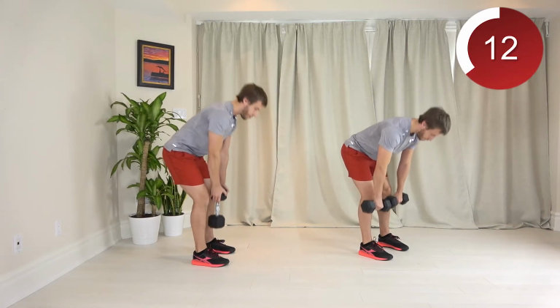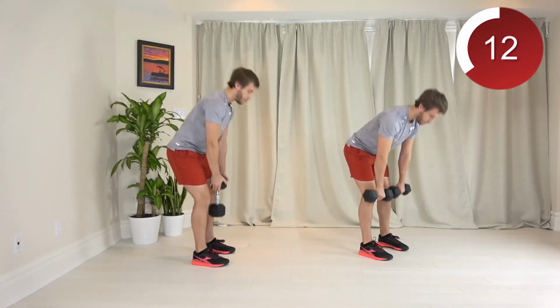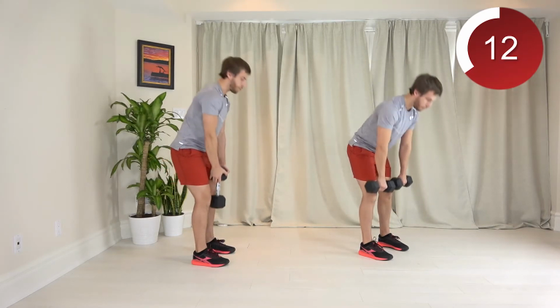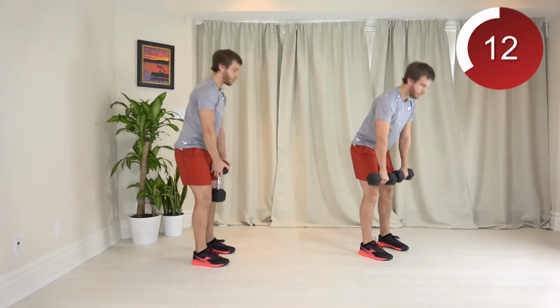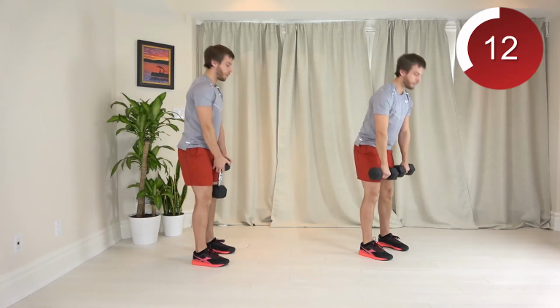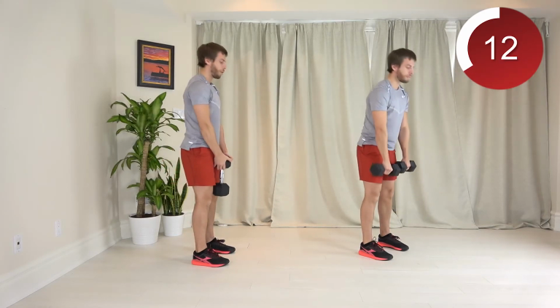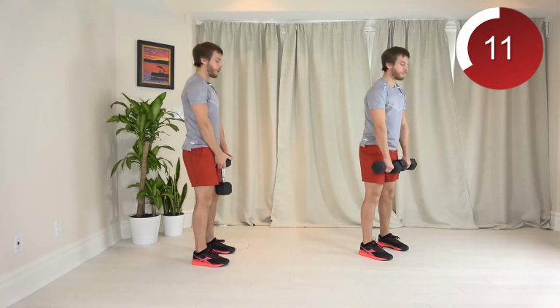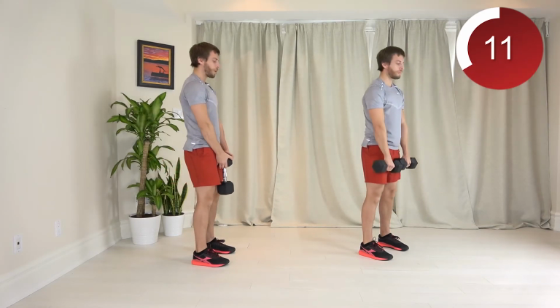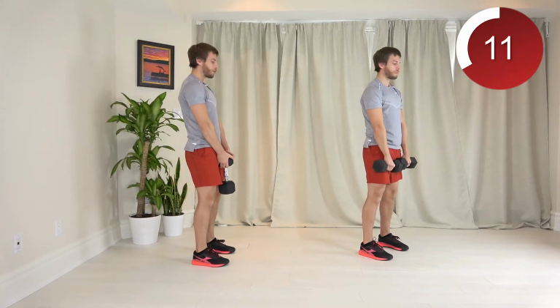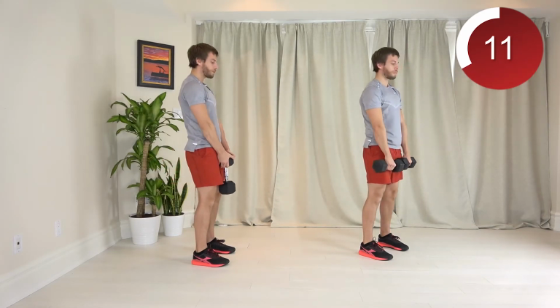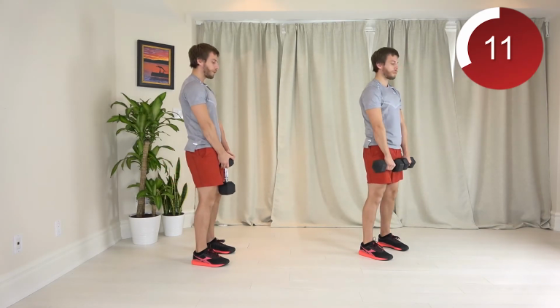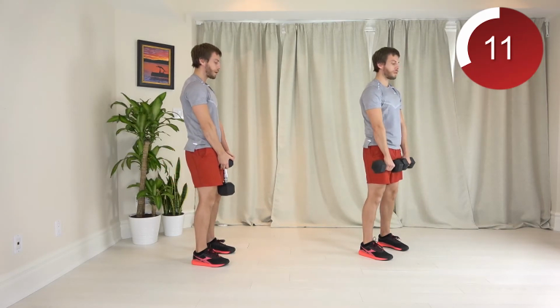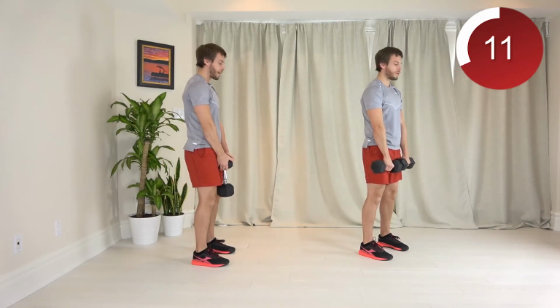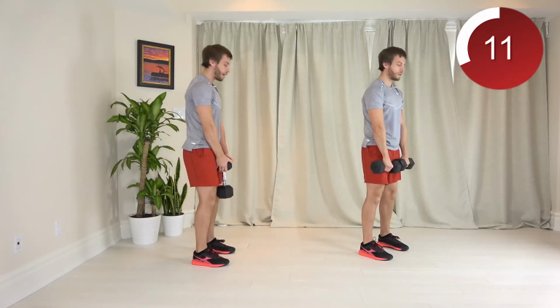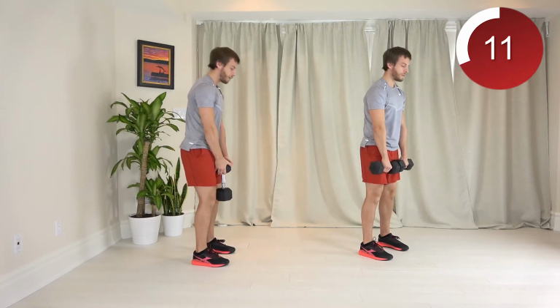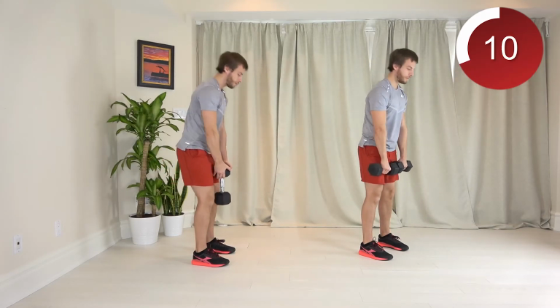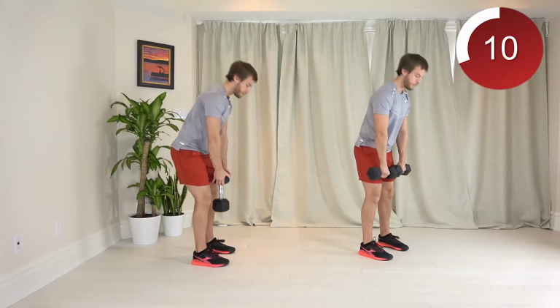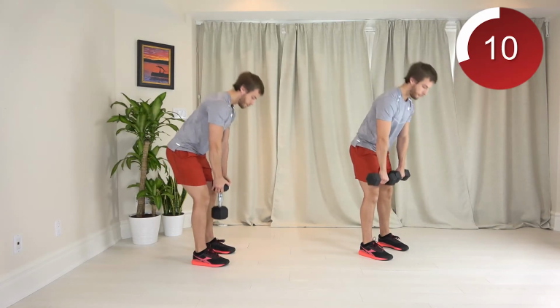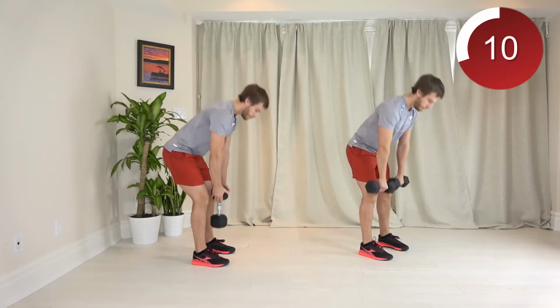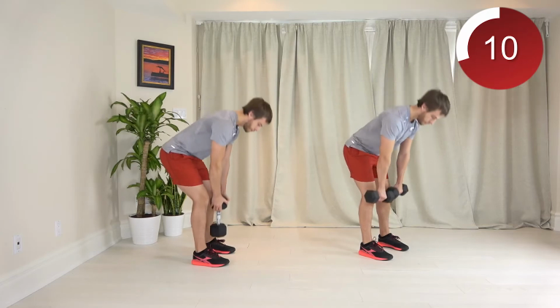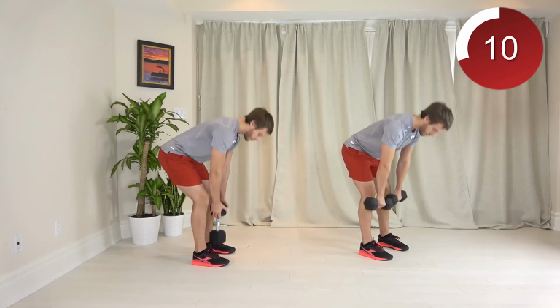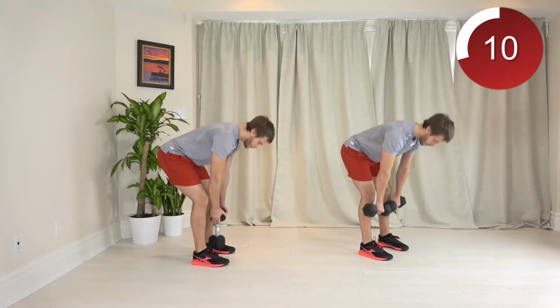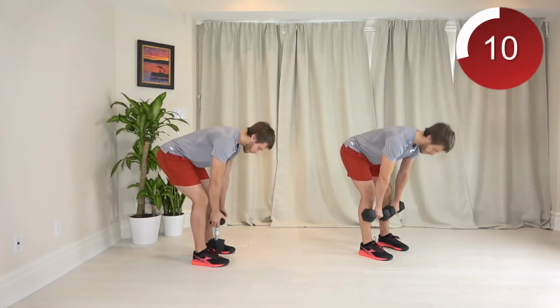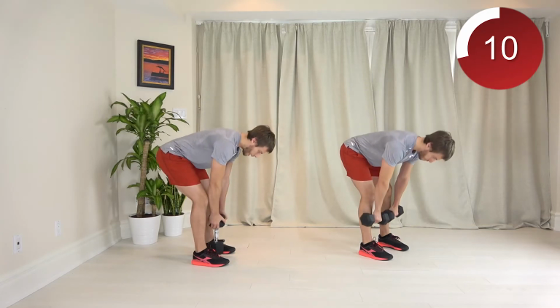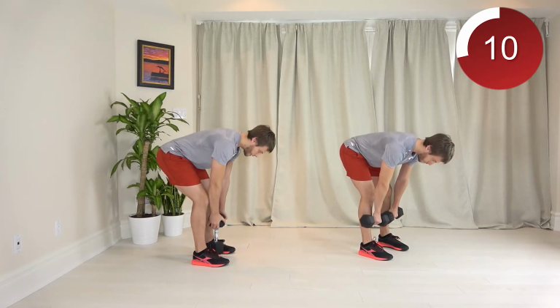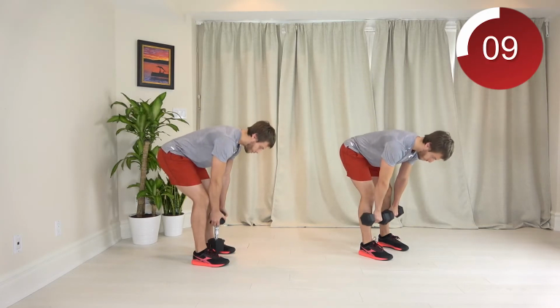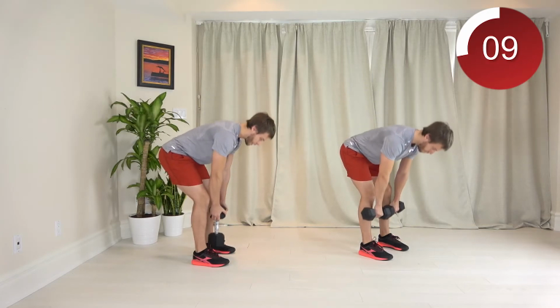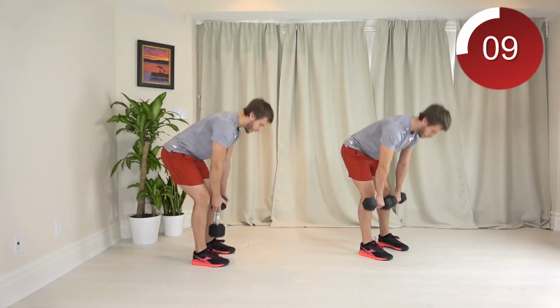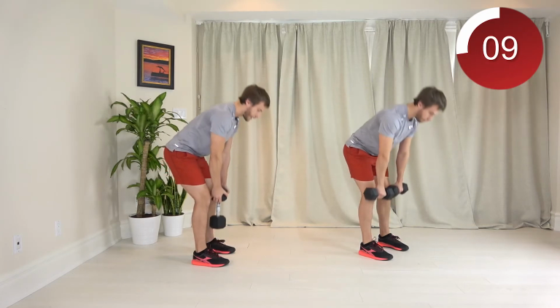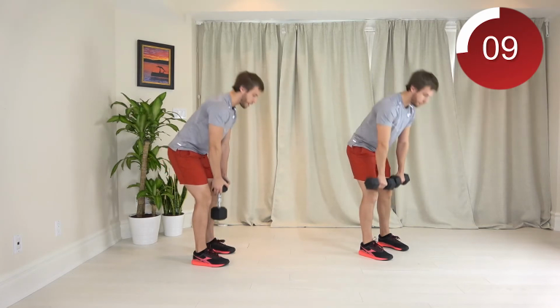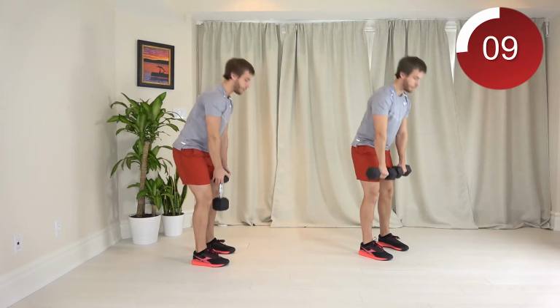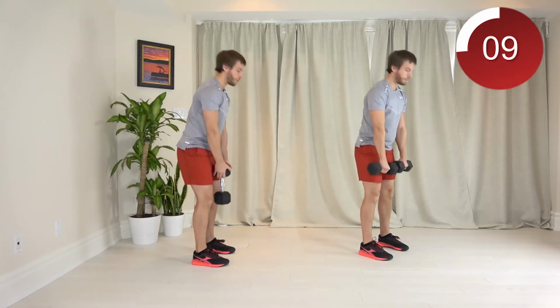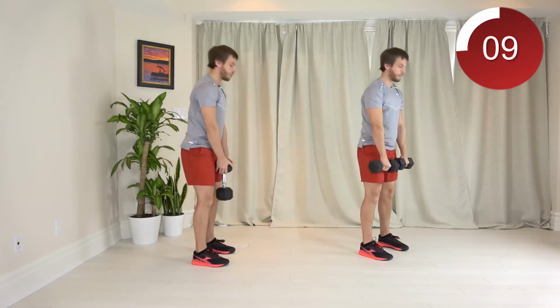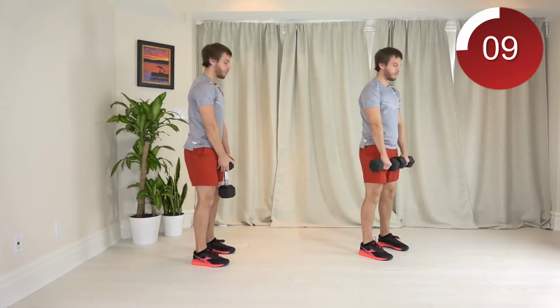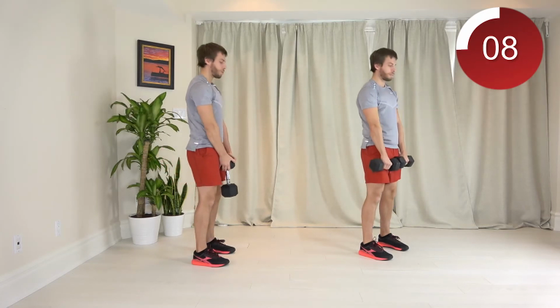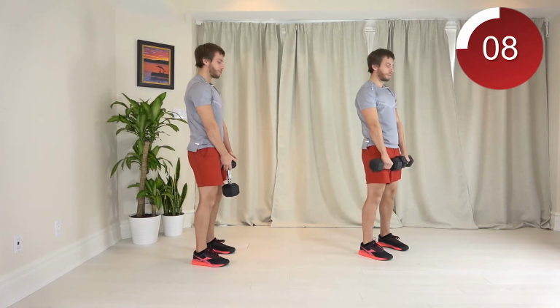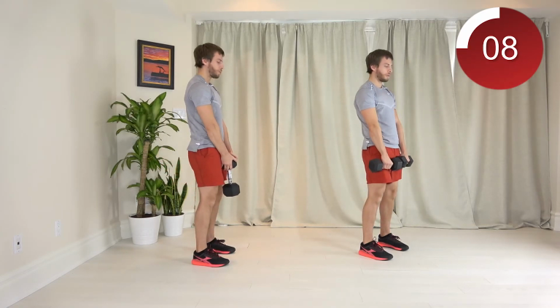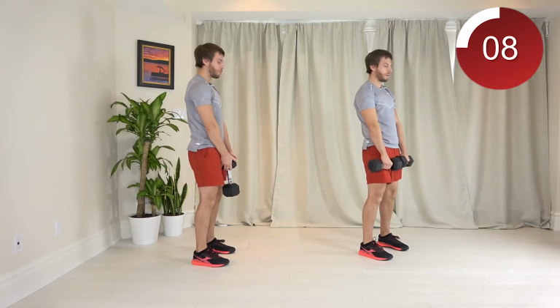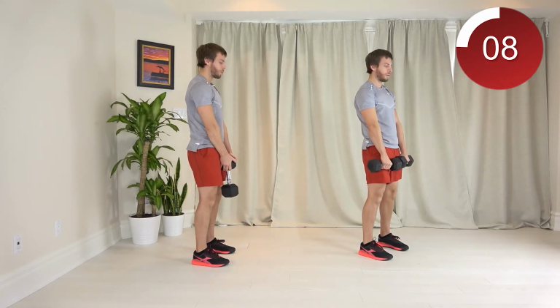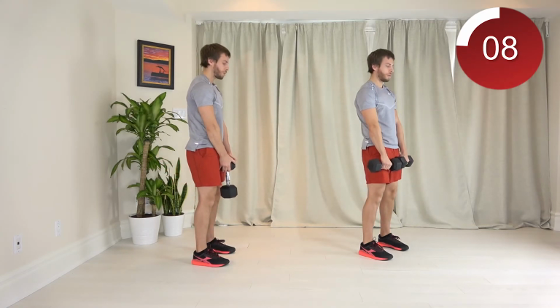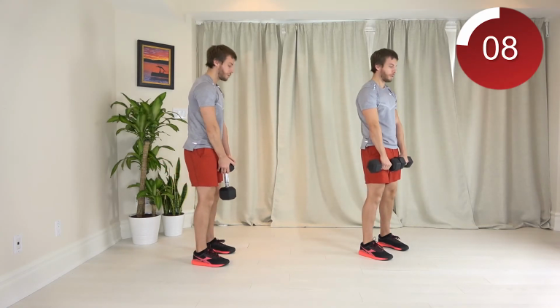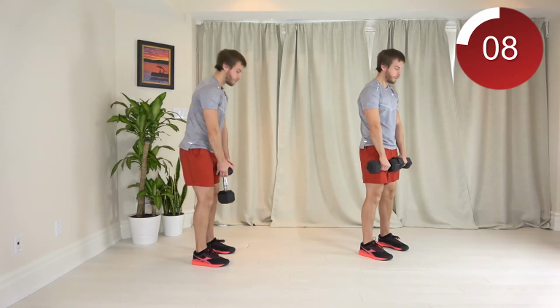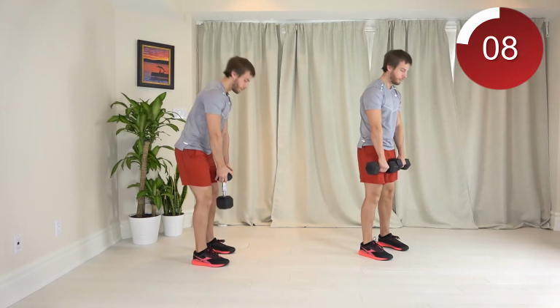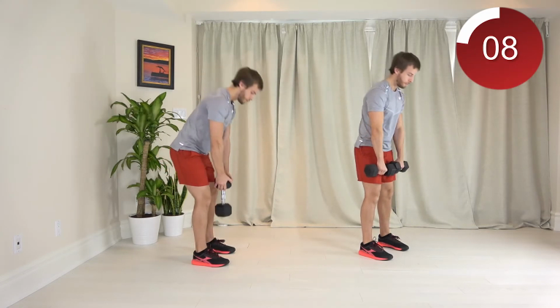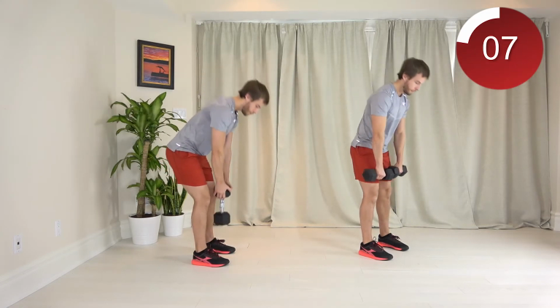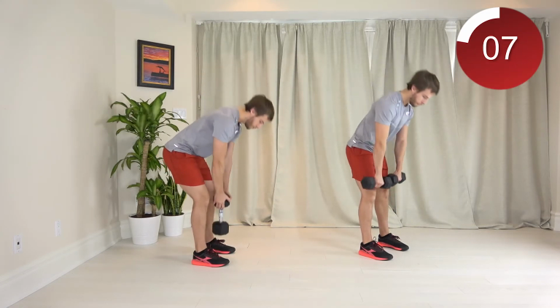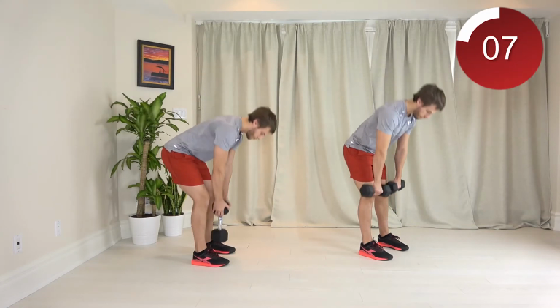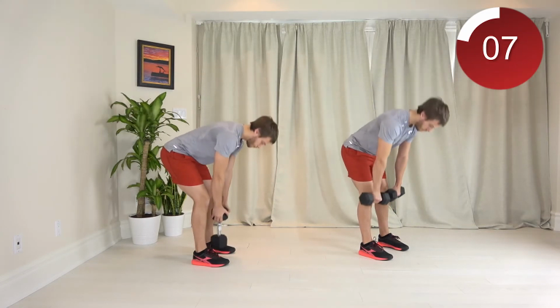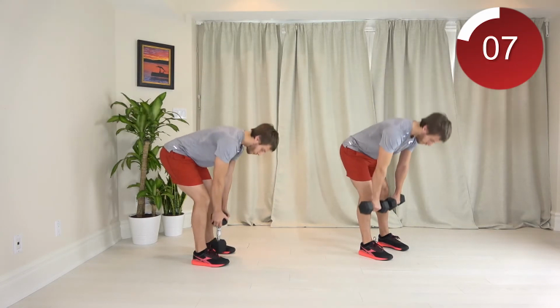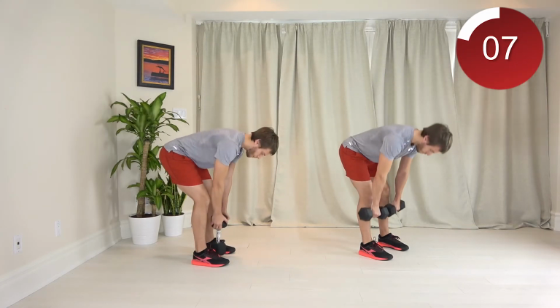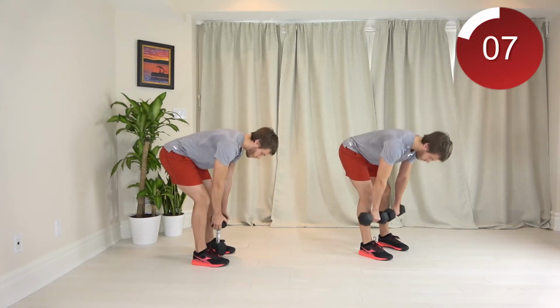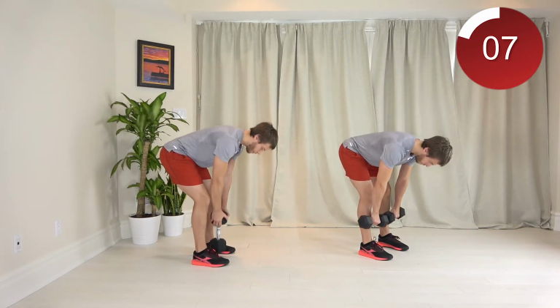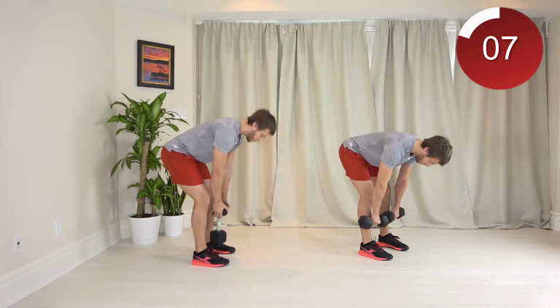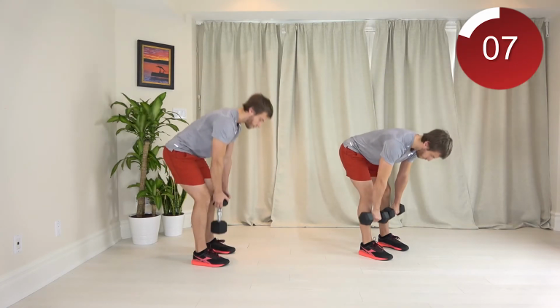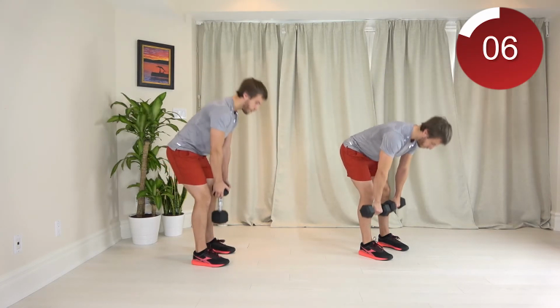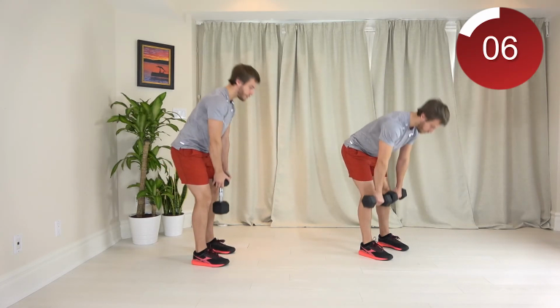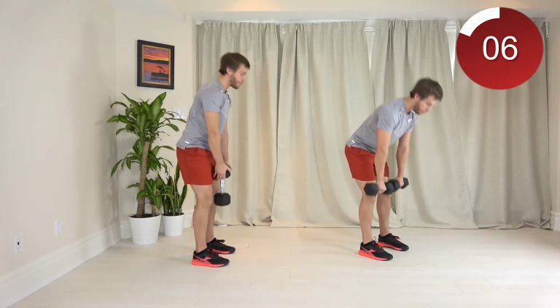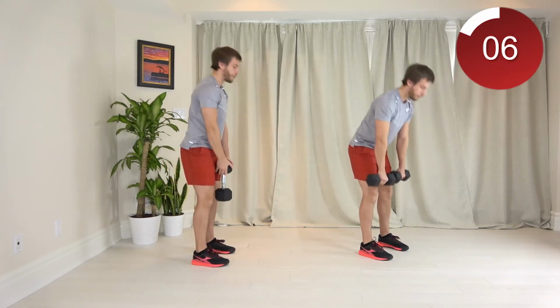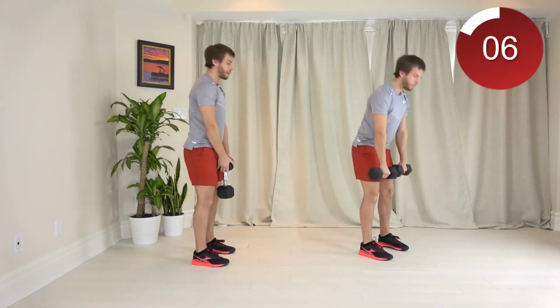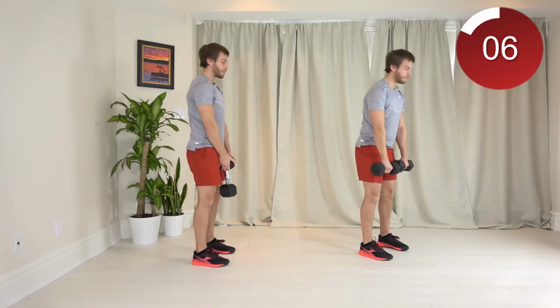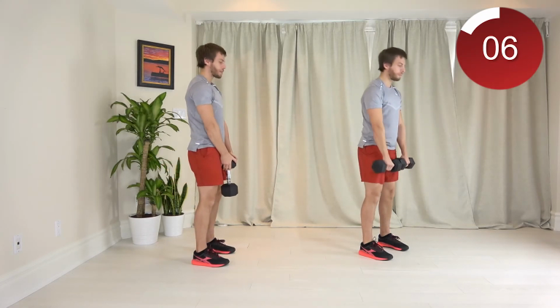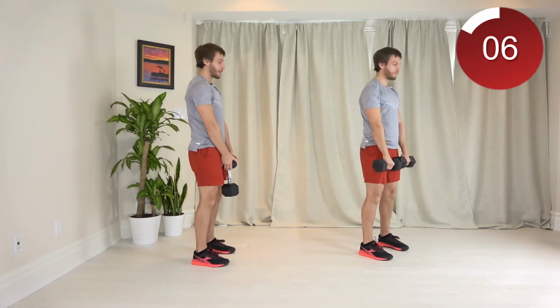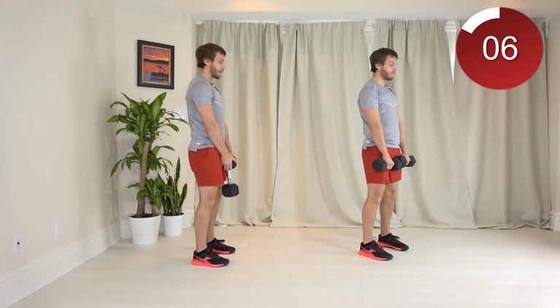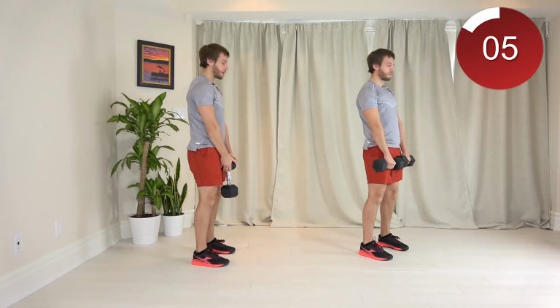We're only going to go as far down as you can control. Squeeze your butt to stand.